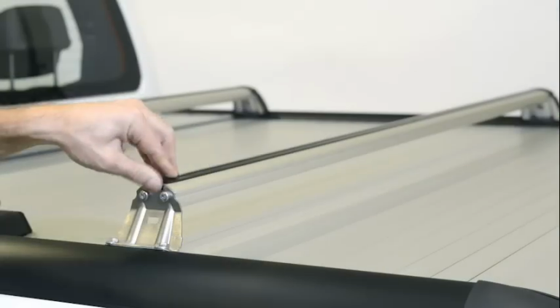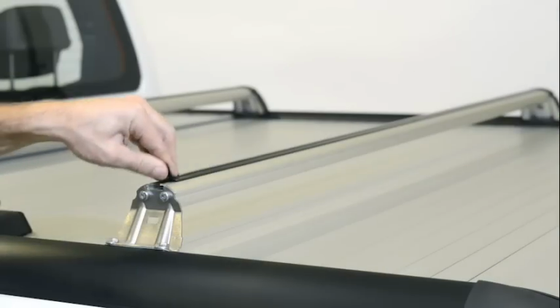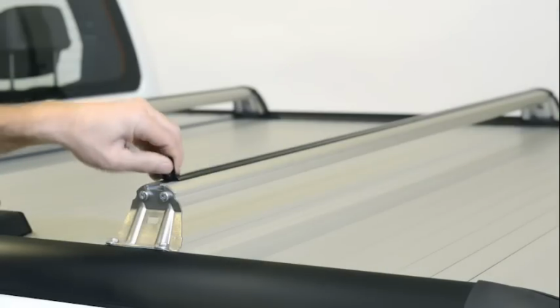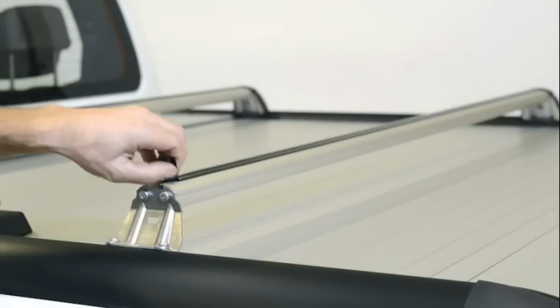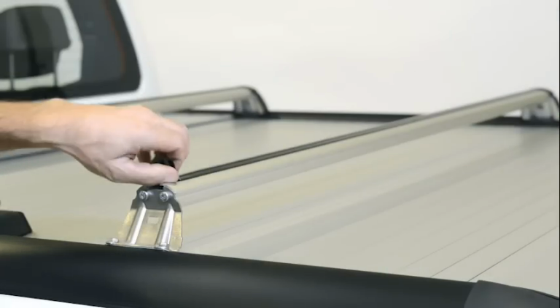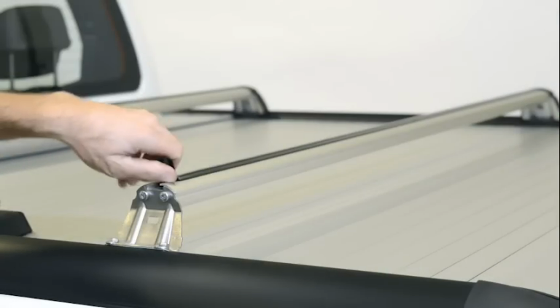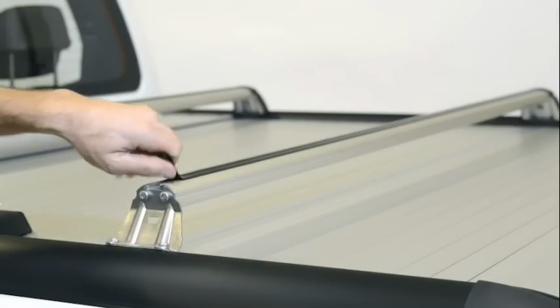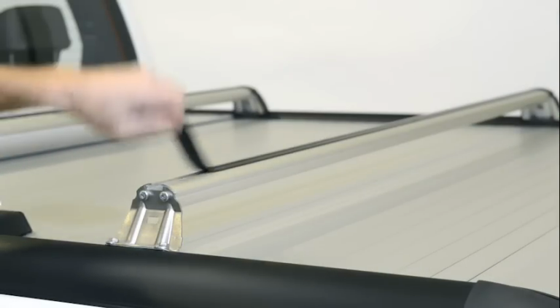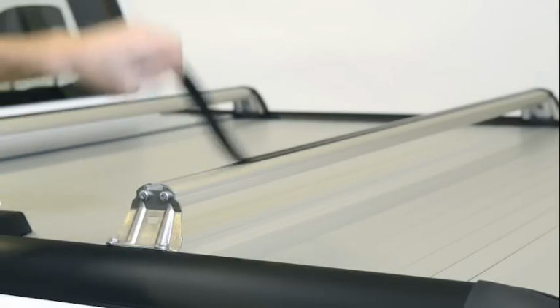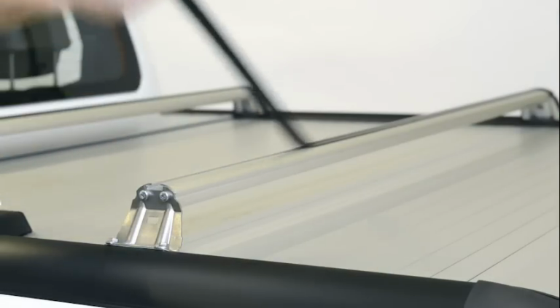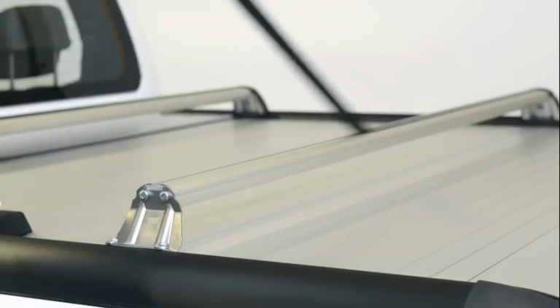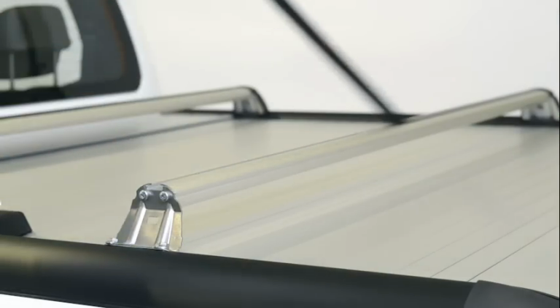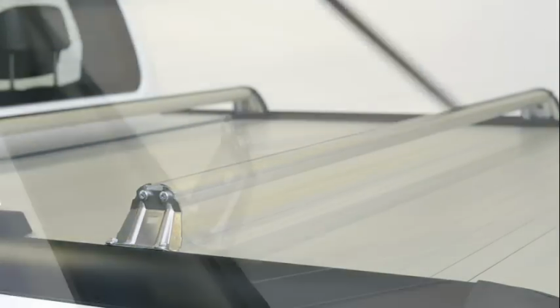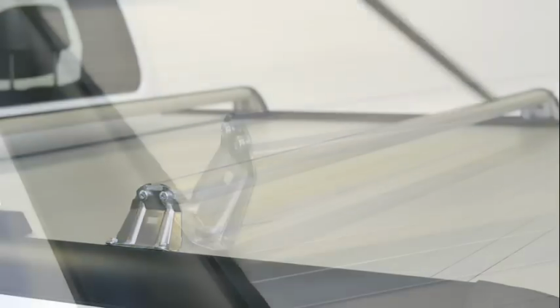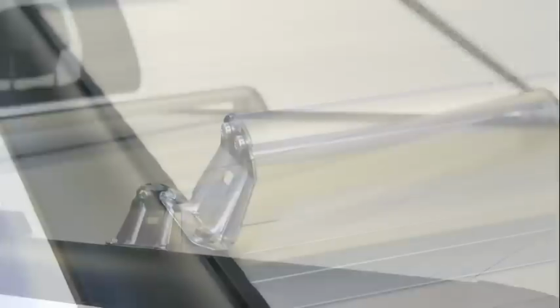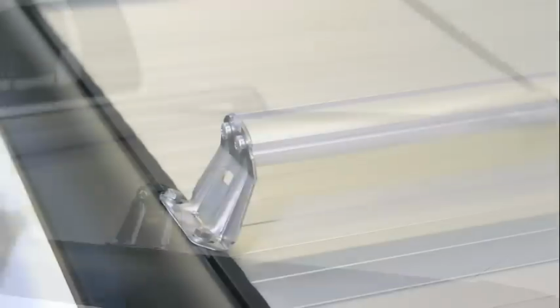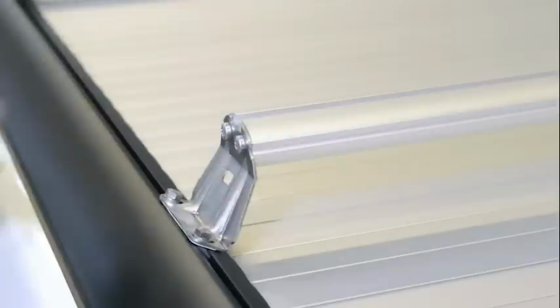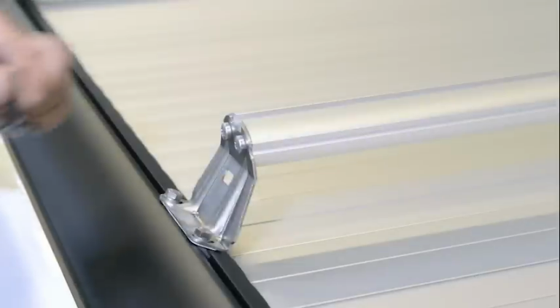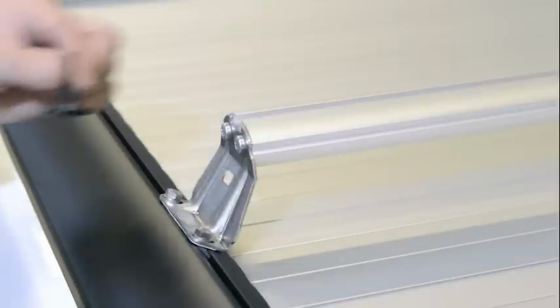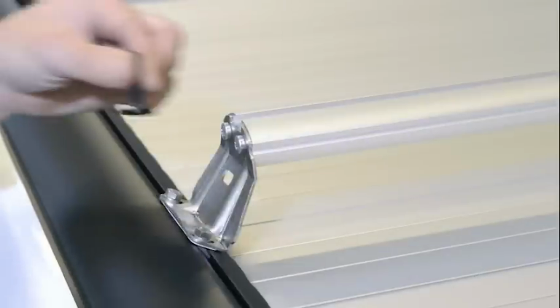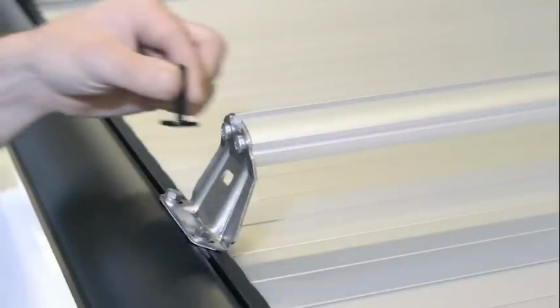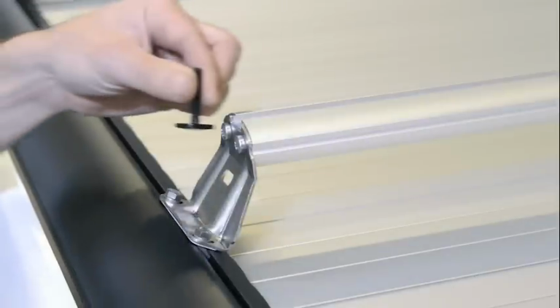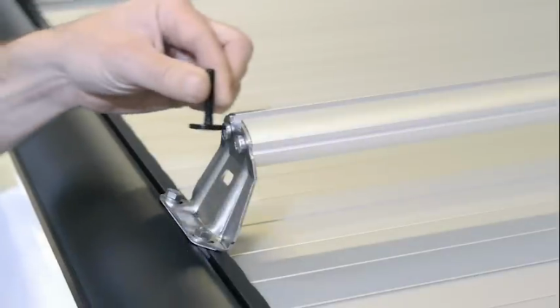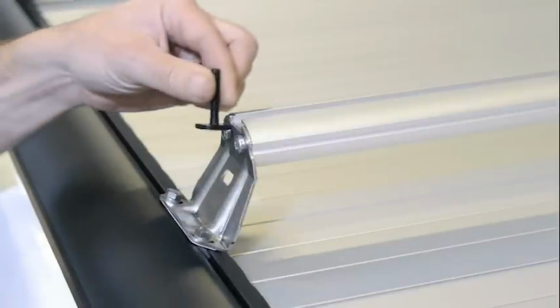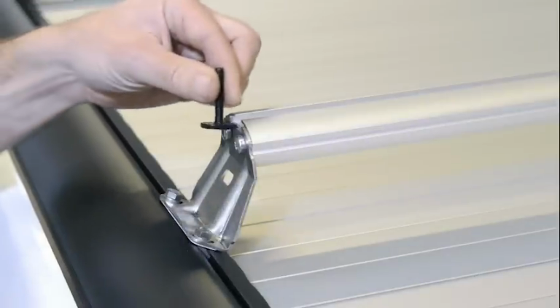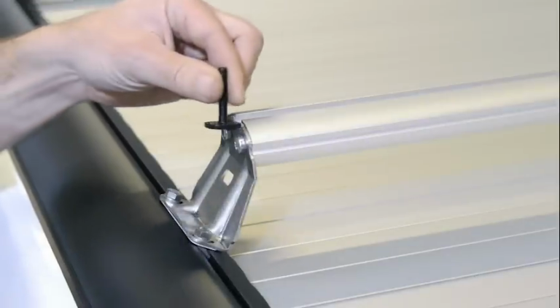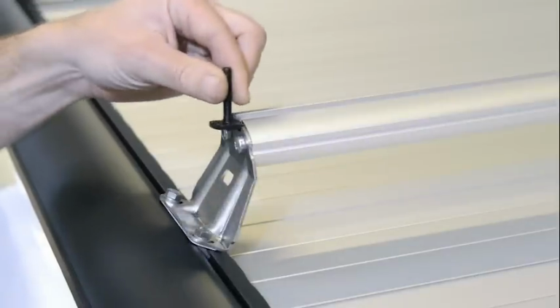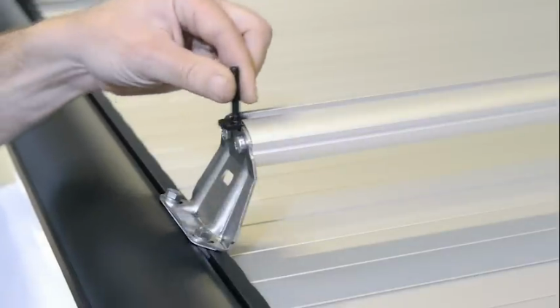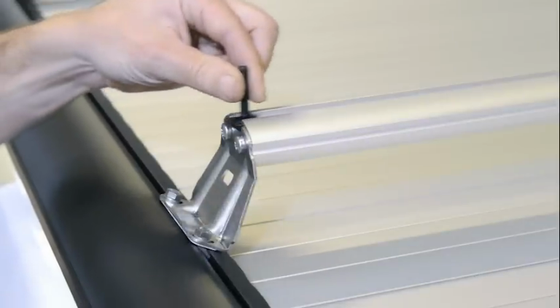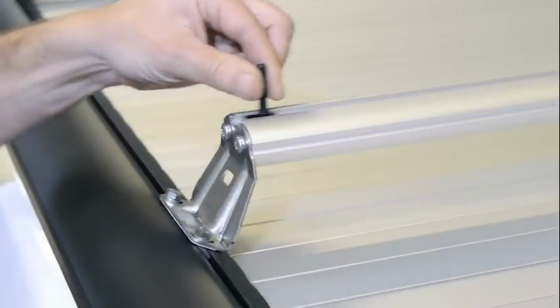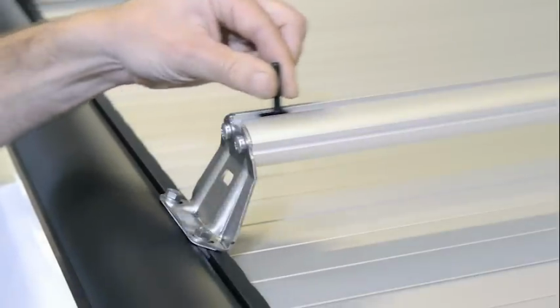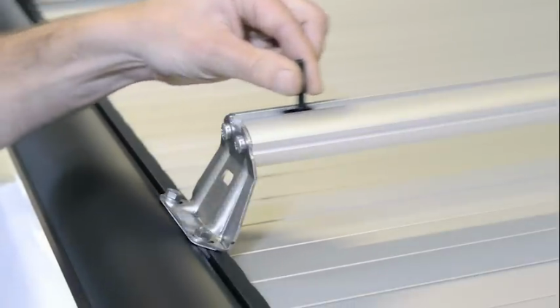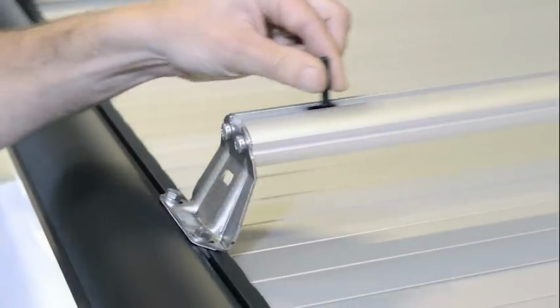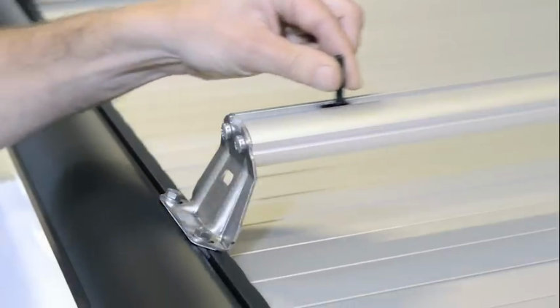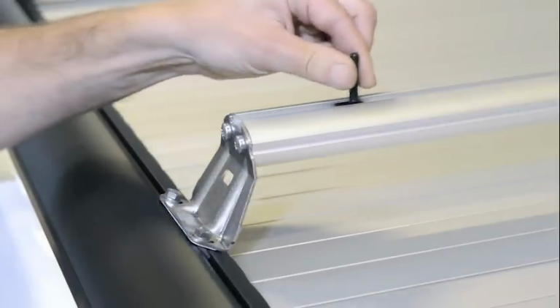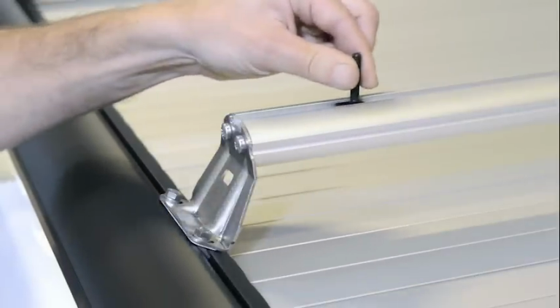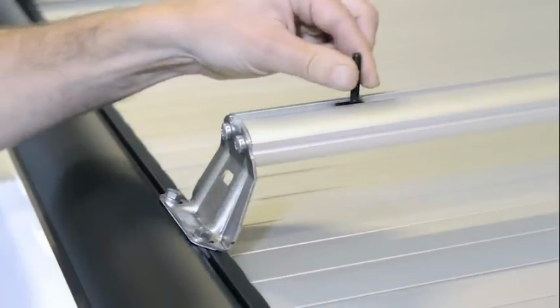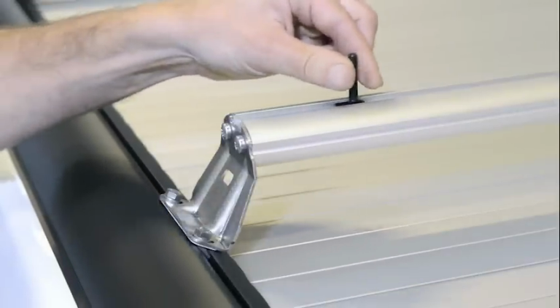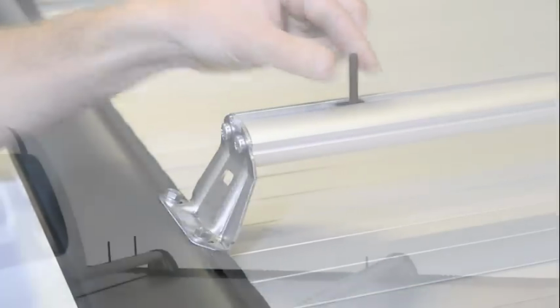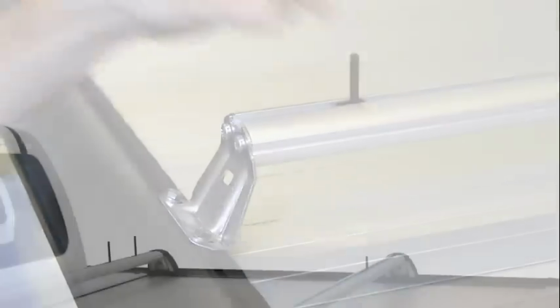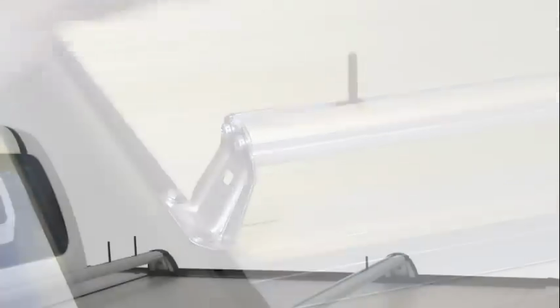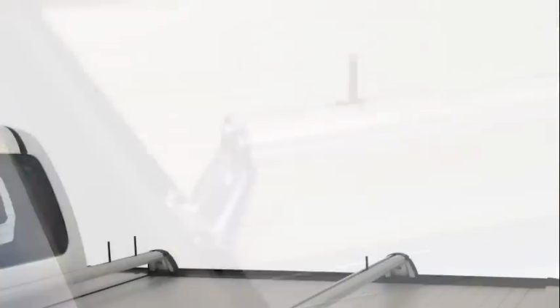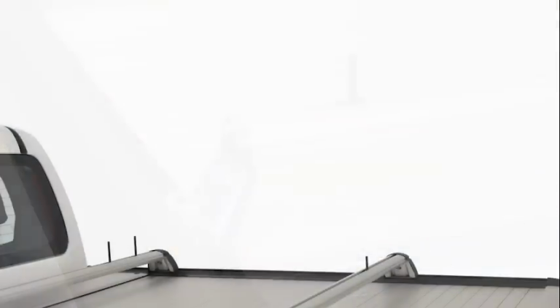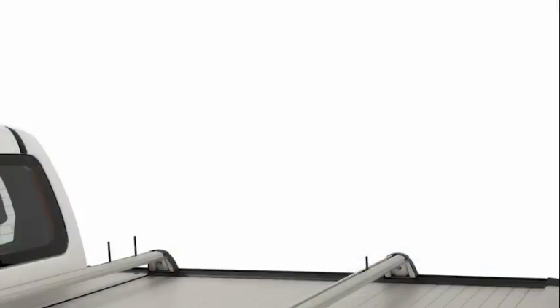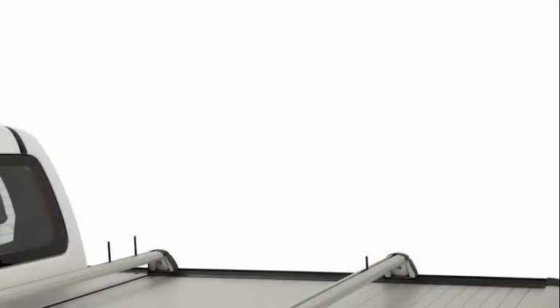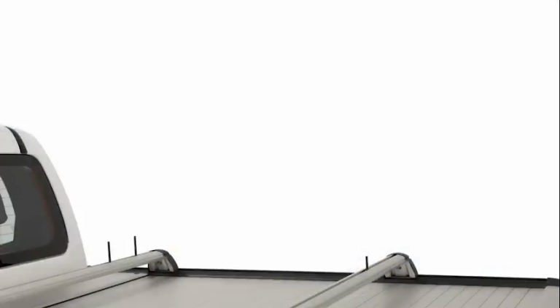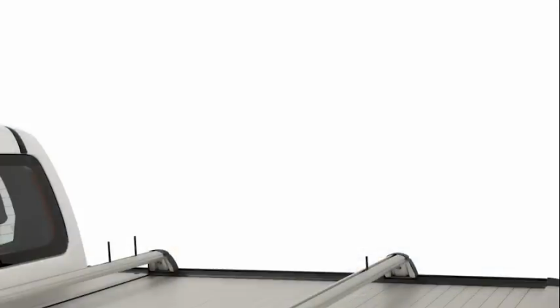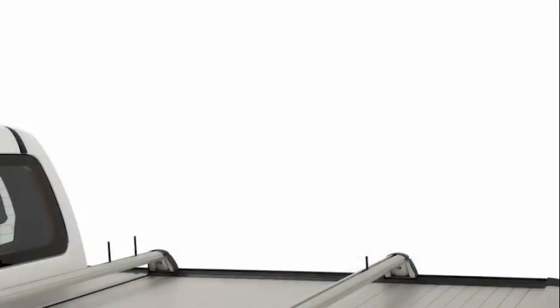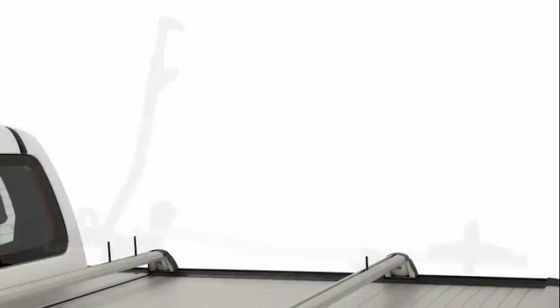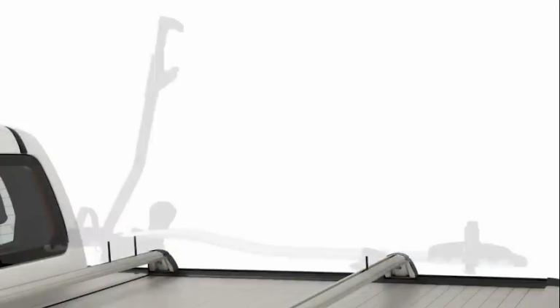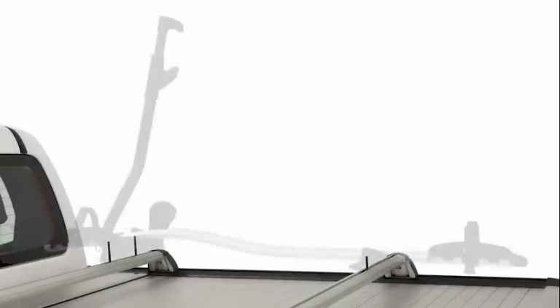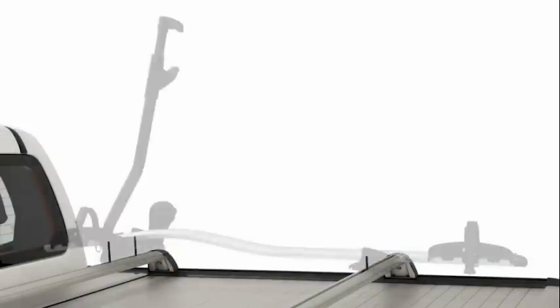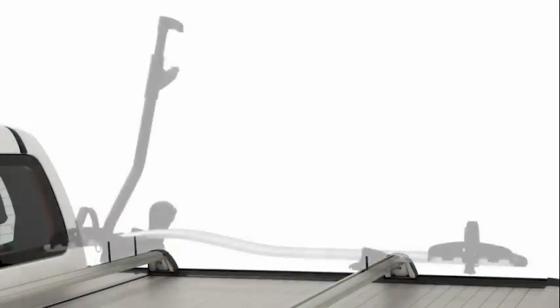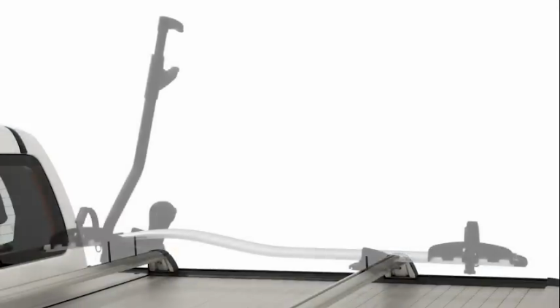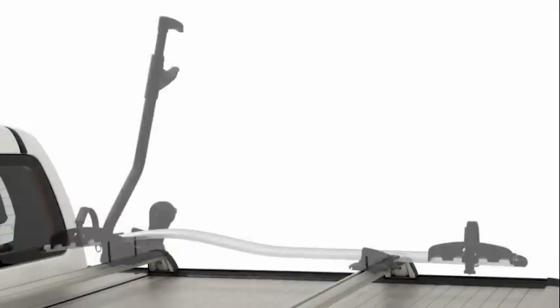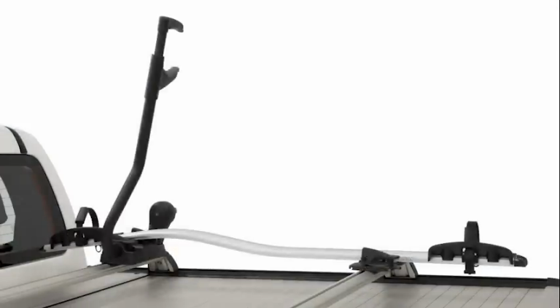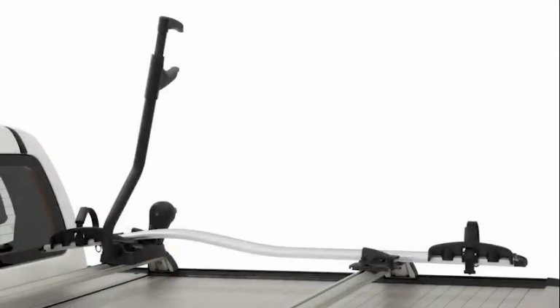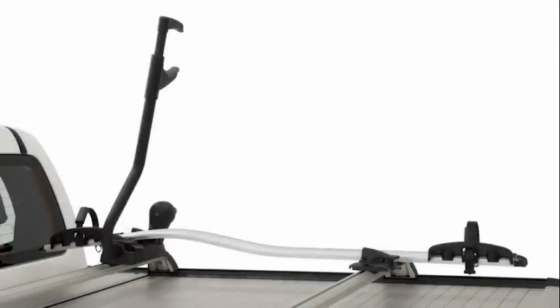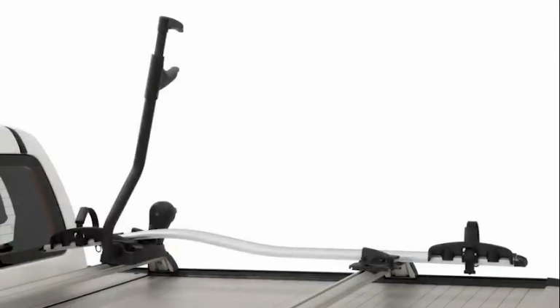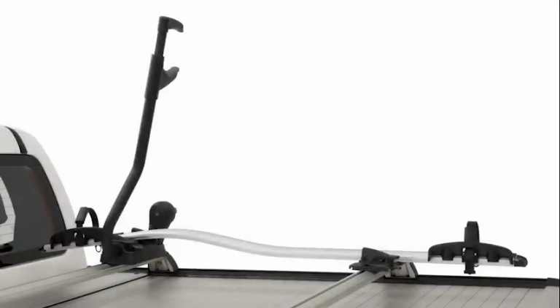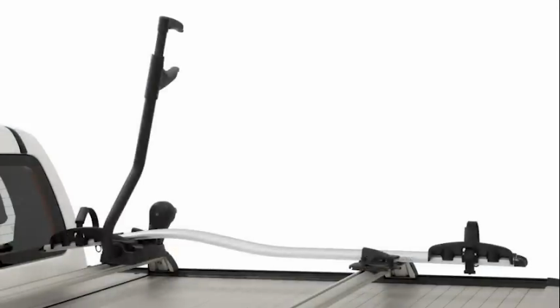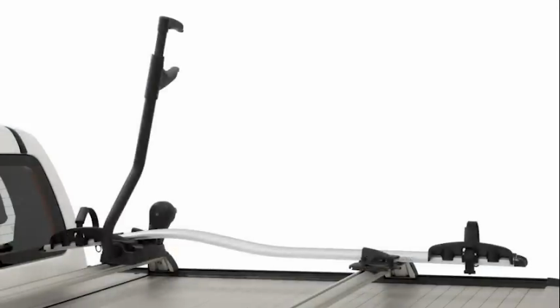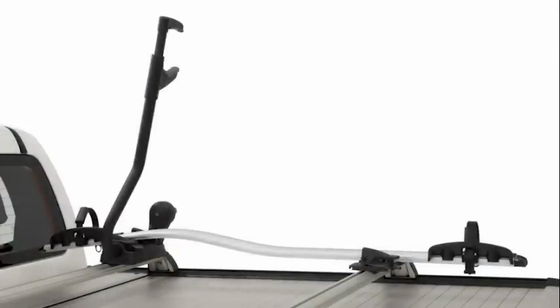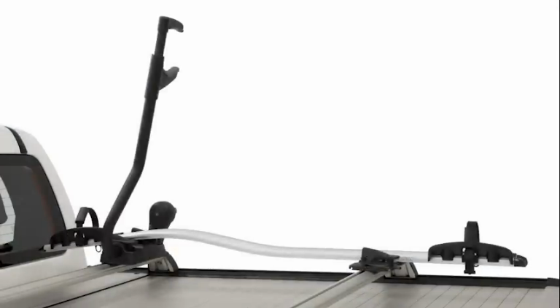If you remove the load friction rubber, you can use the T-slot for mounting accessories, for example Thule products.